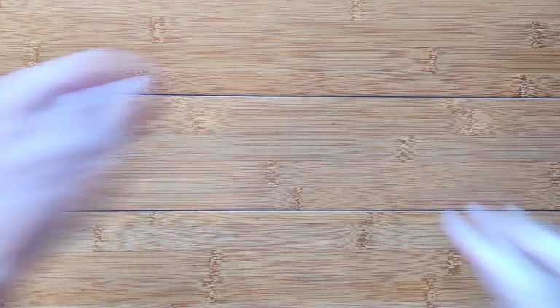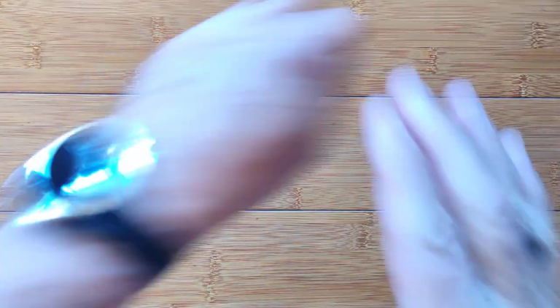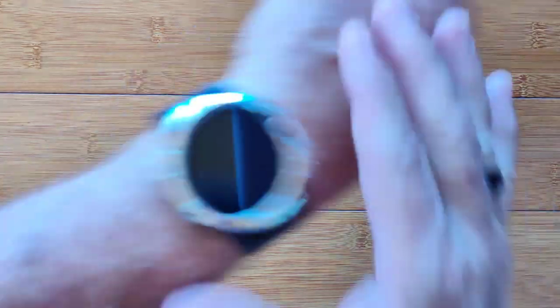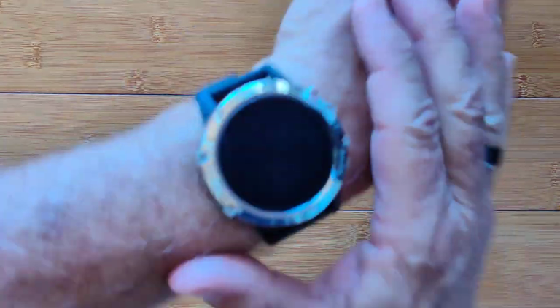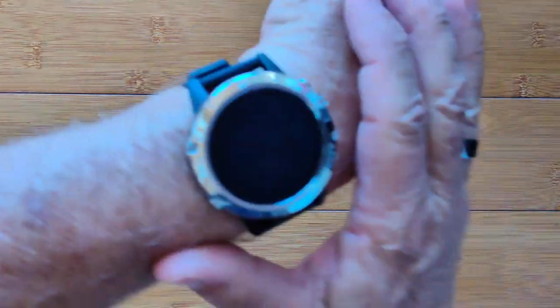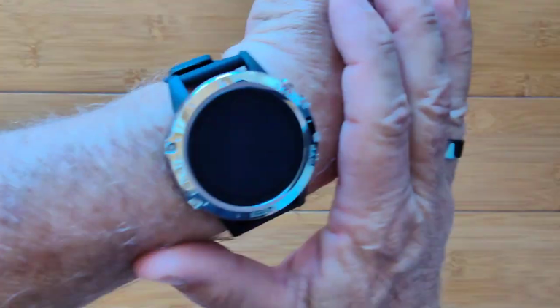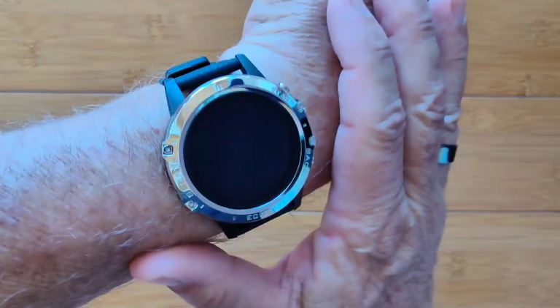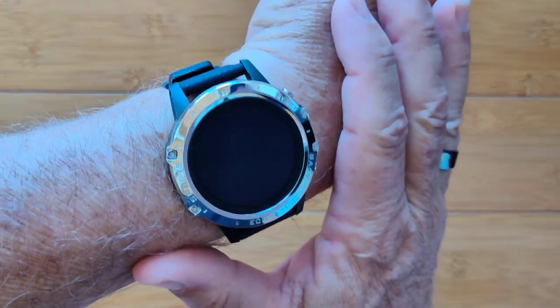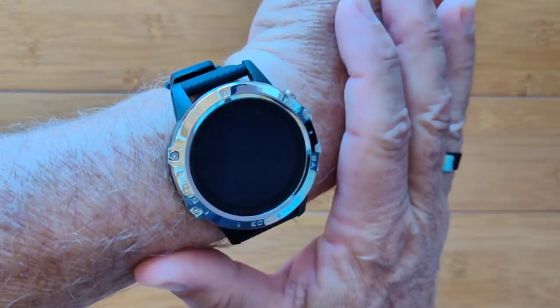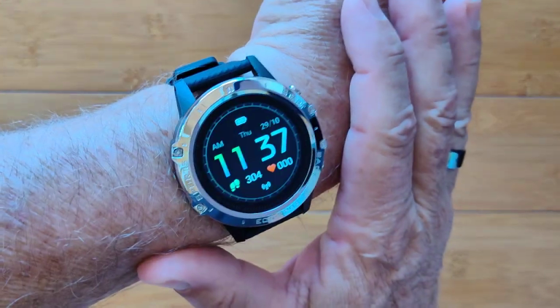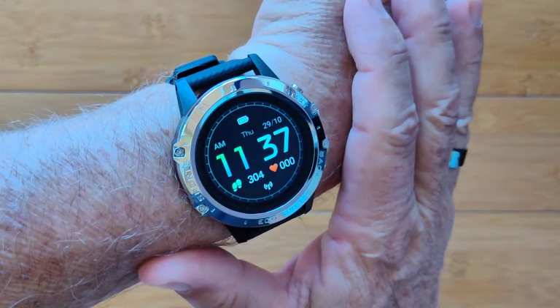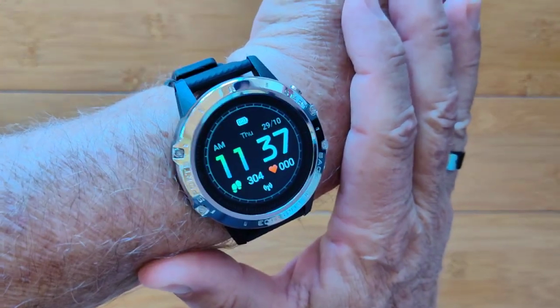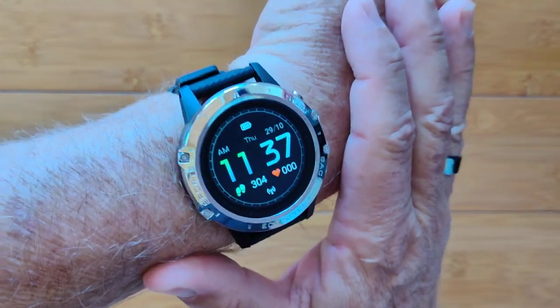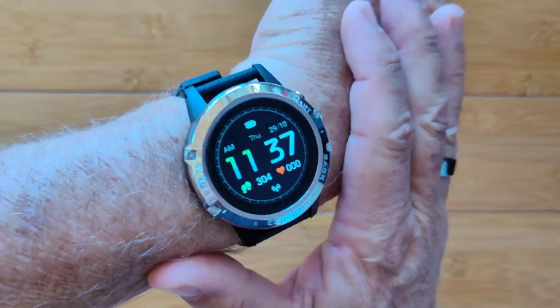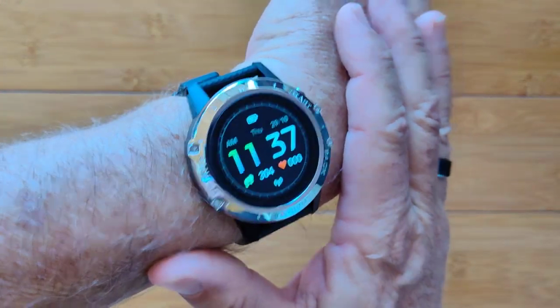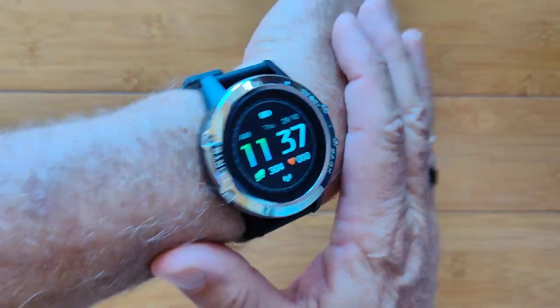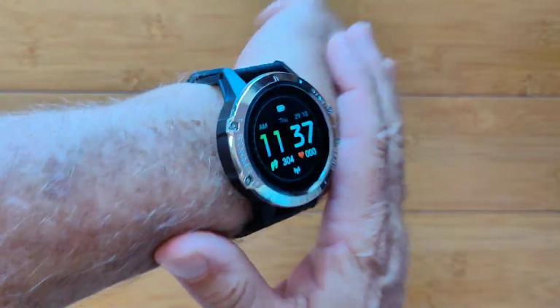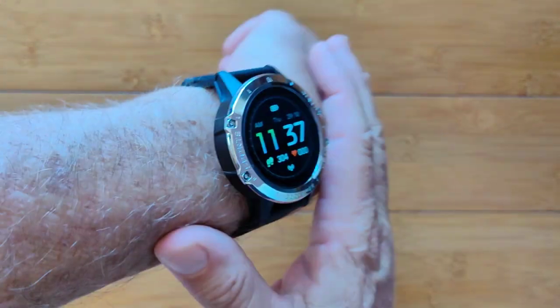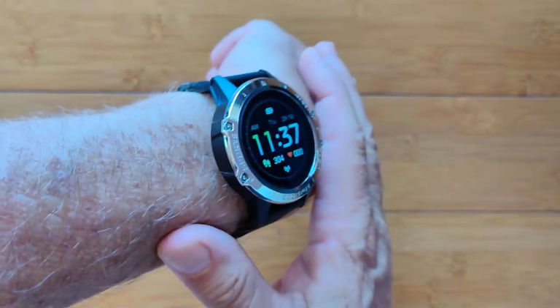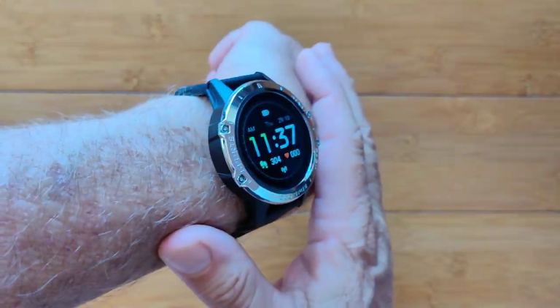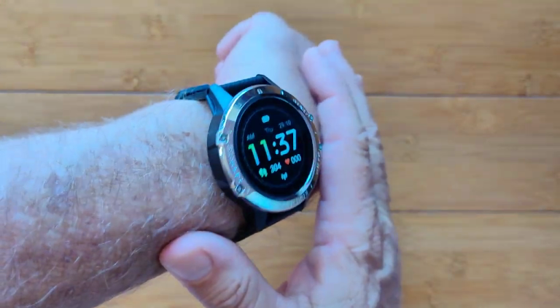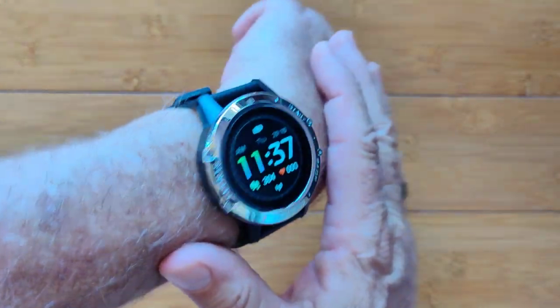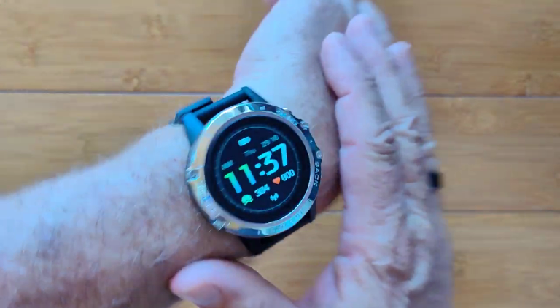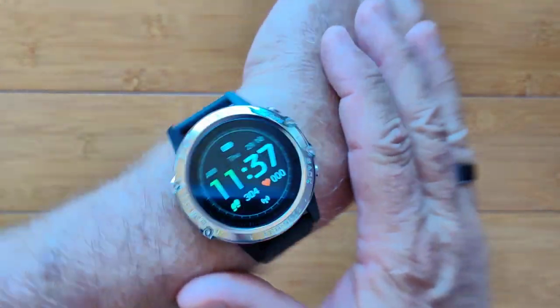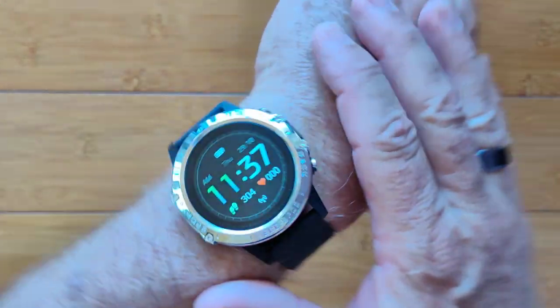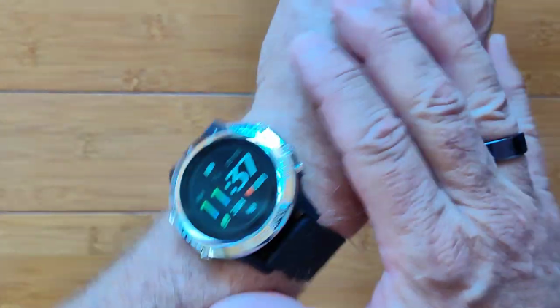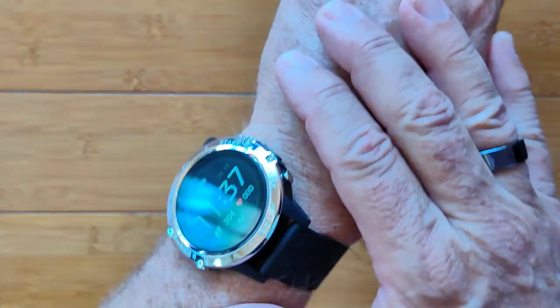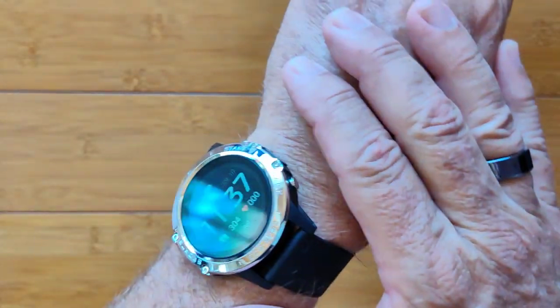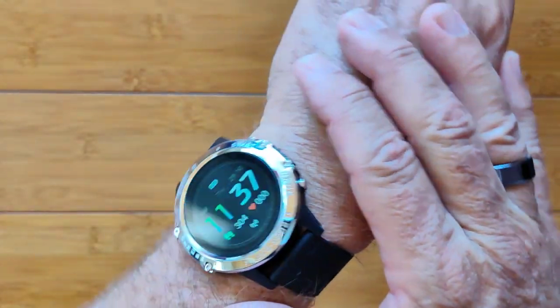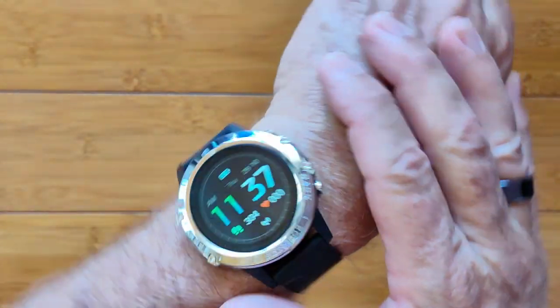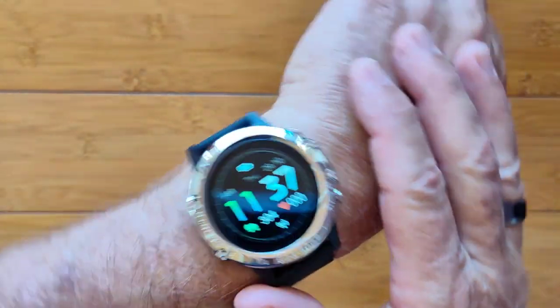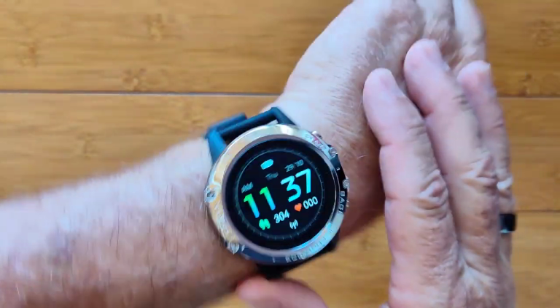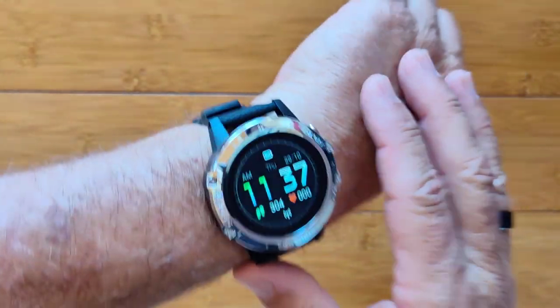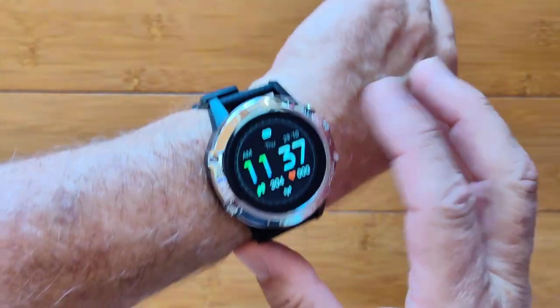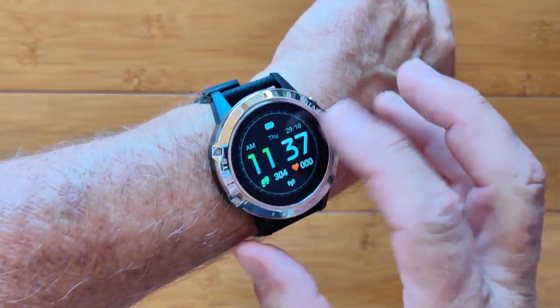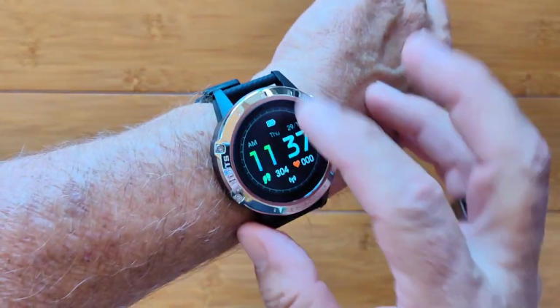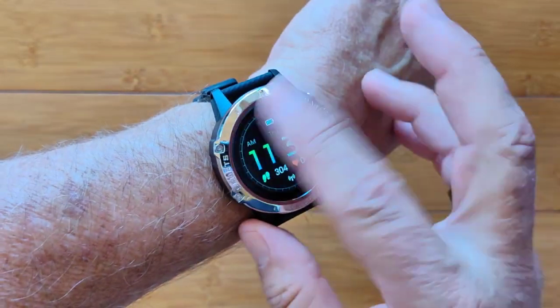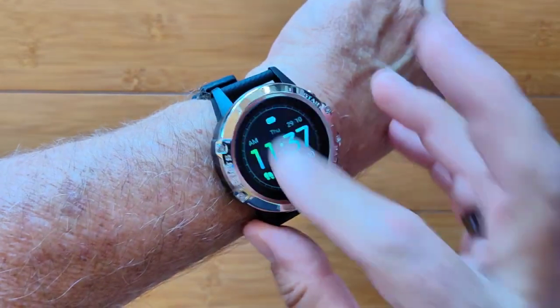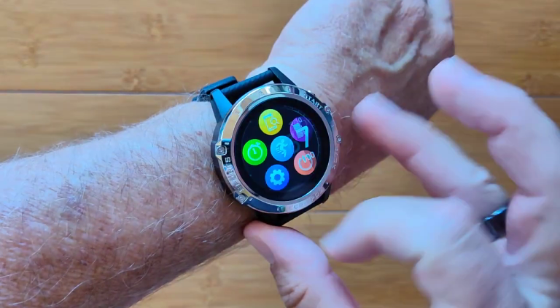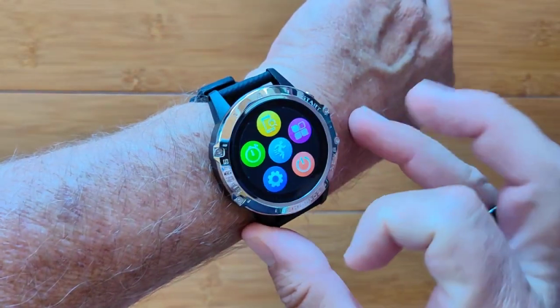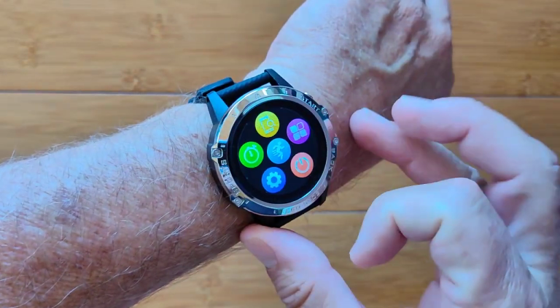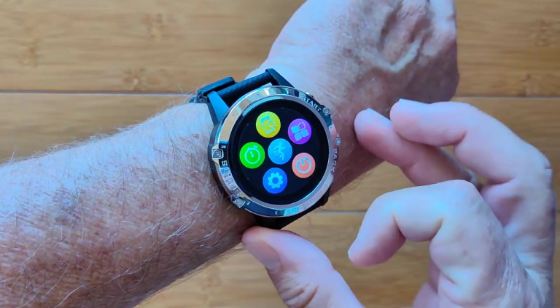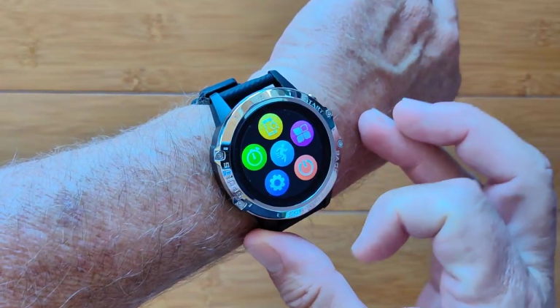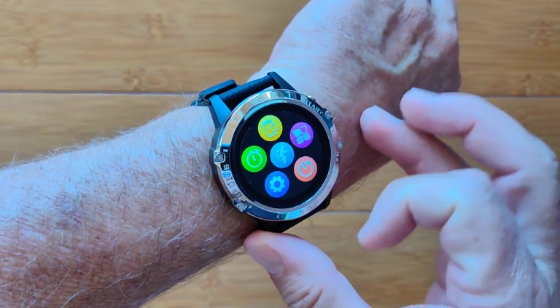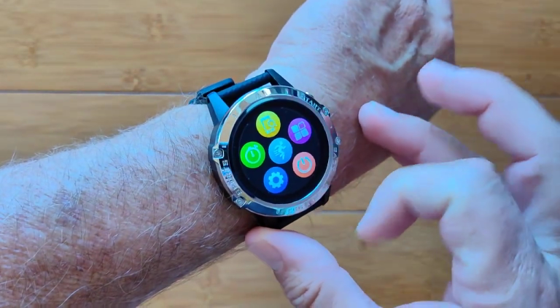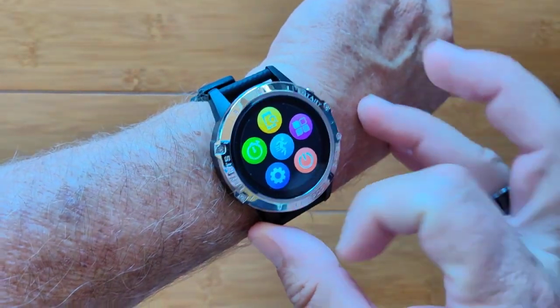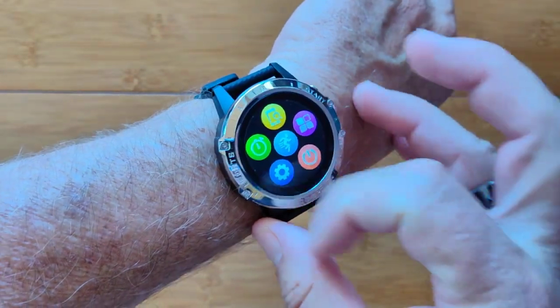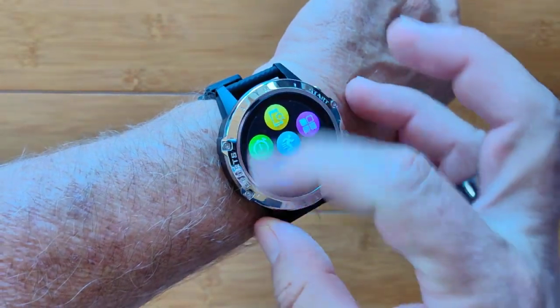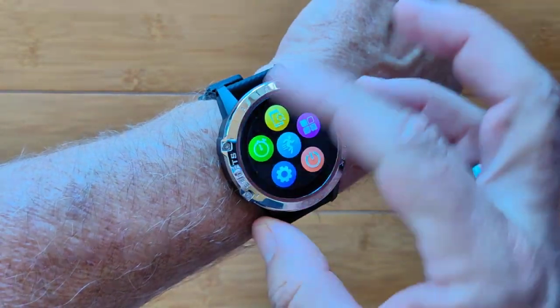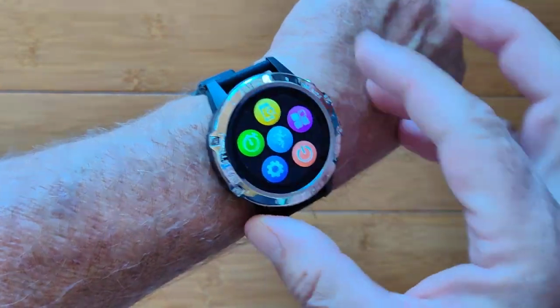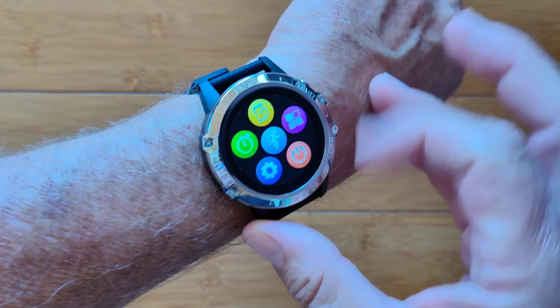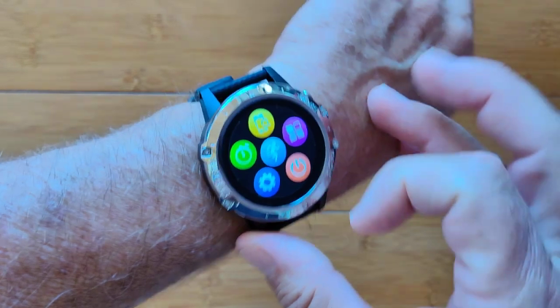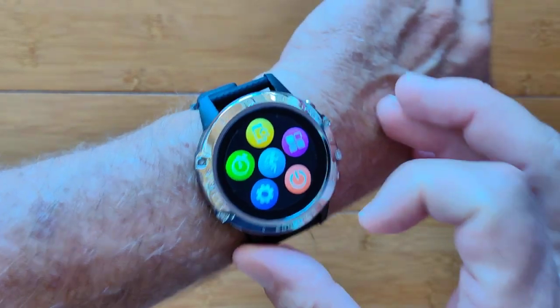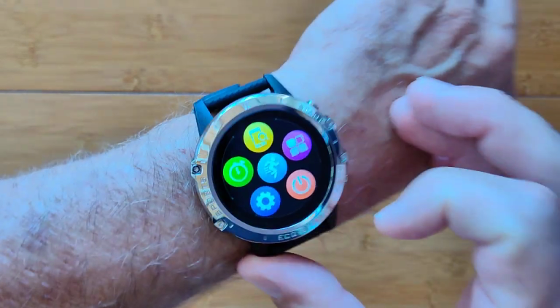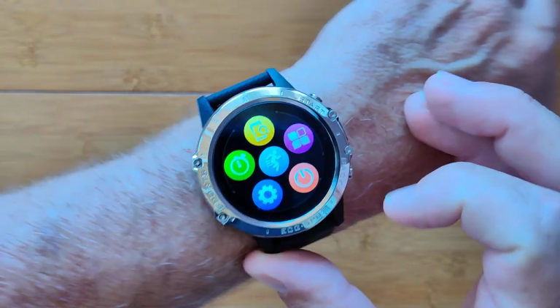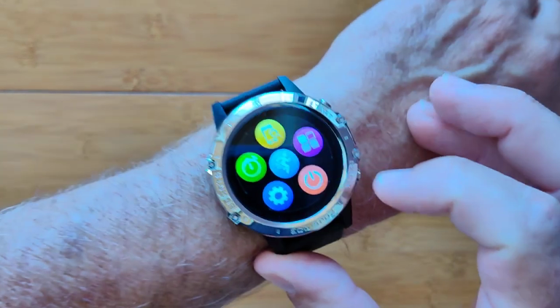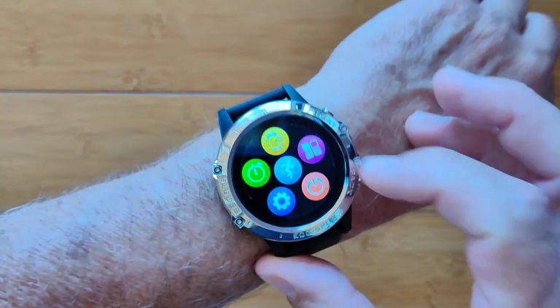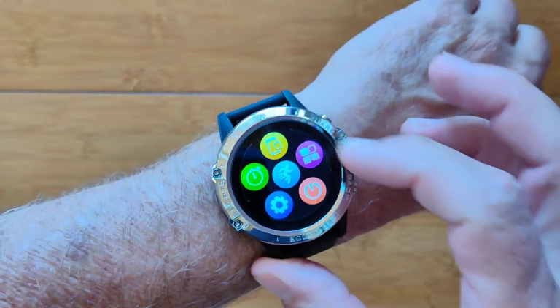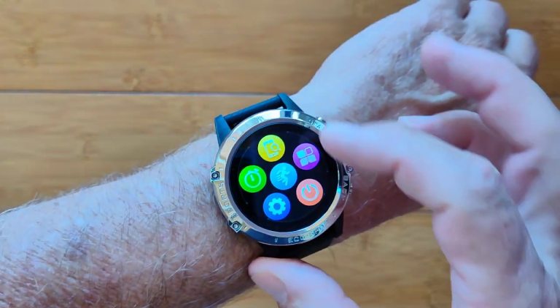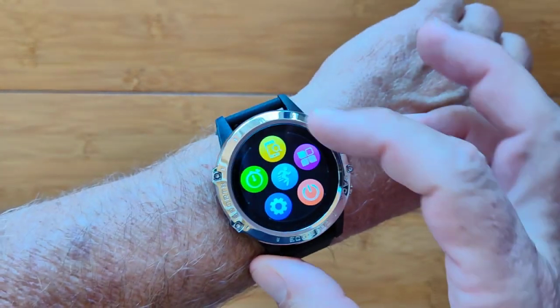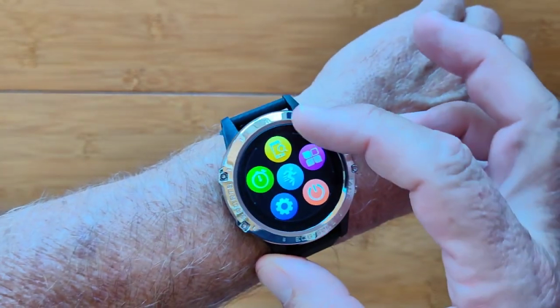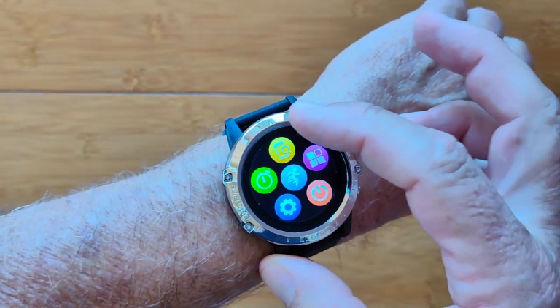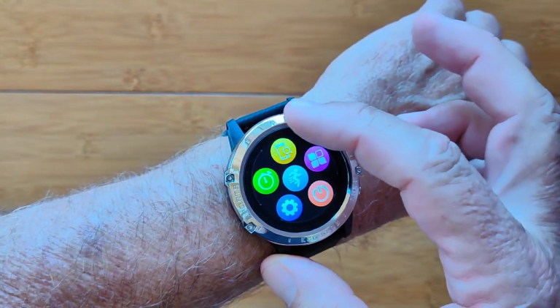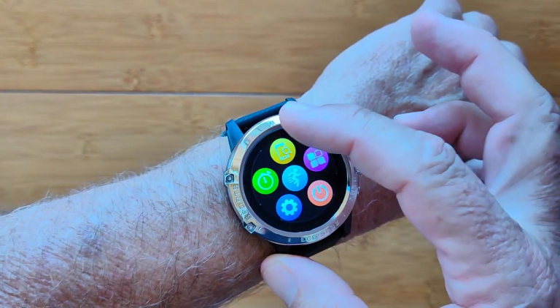This is the P8. It's an amazing health smartwatch with lots of different capabilities.